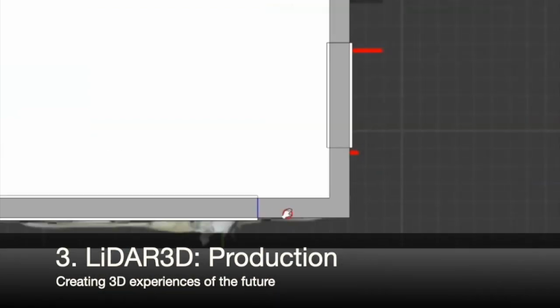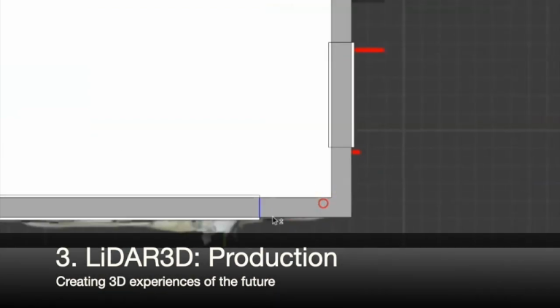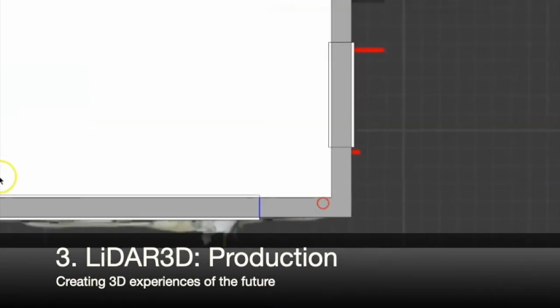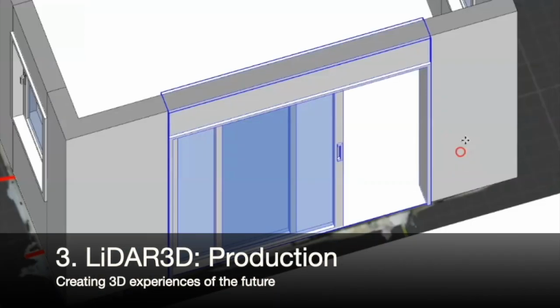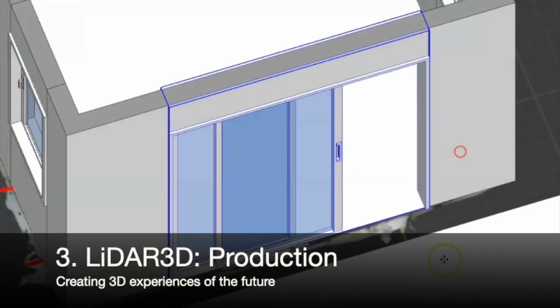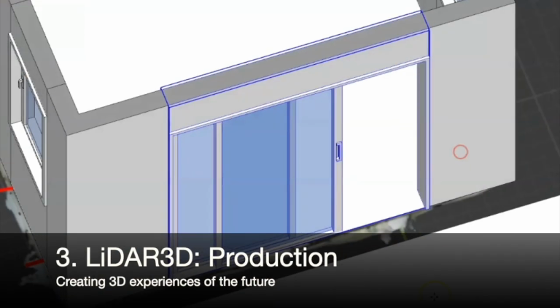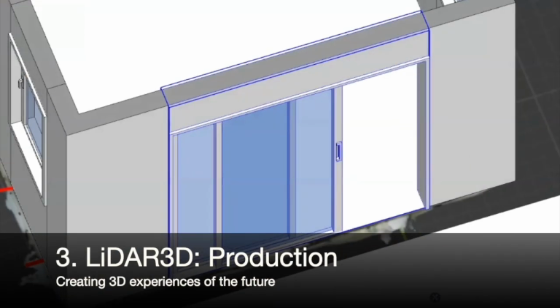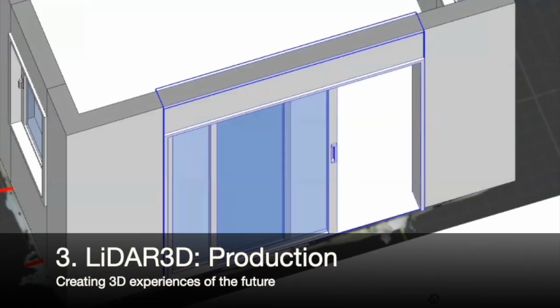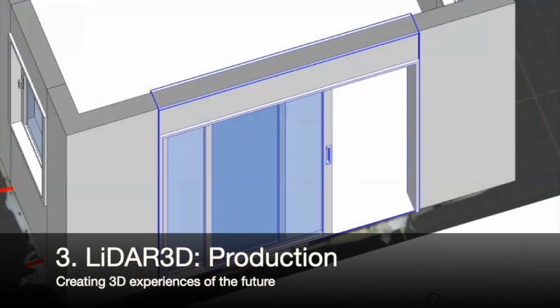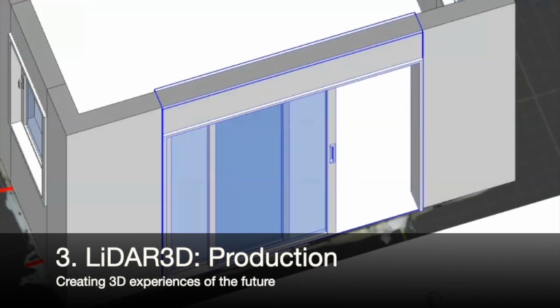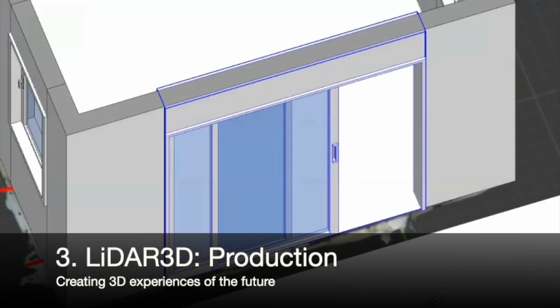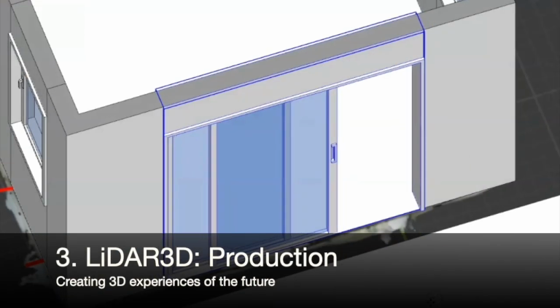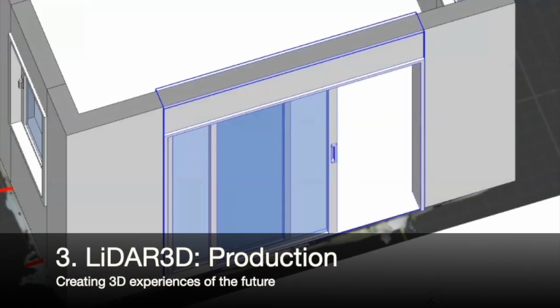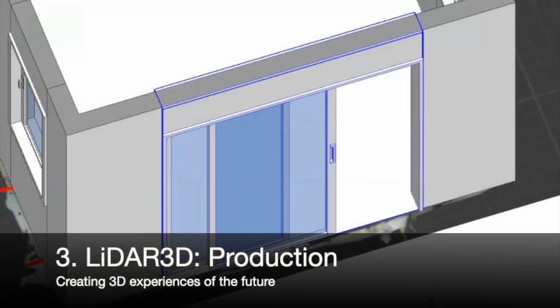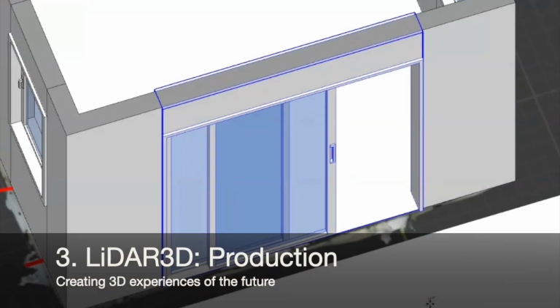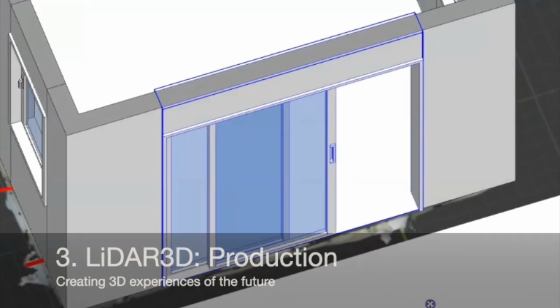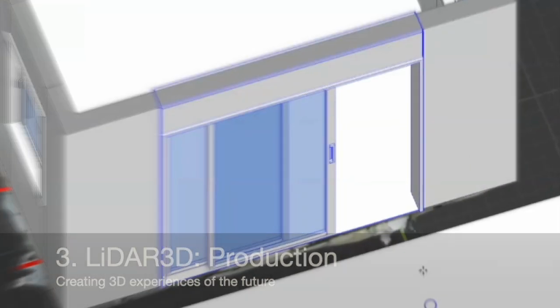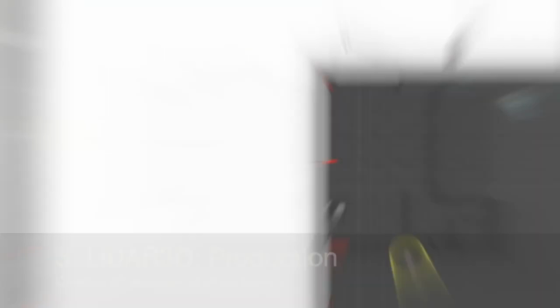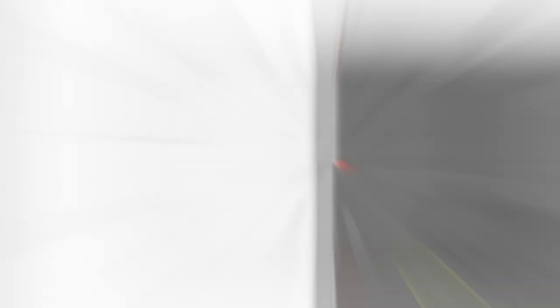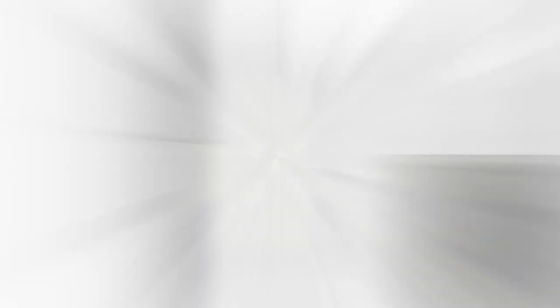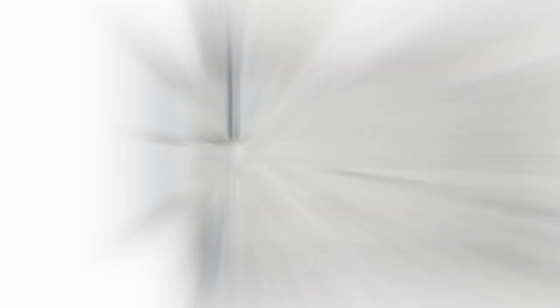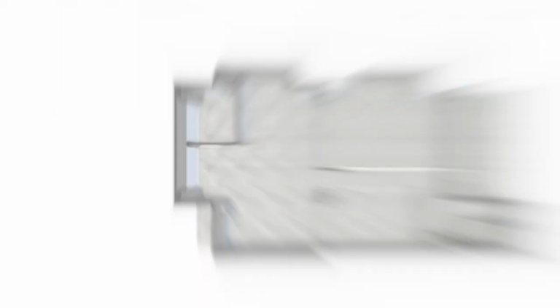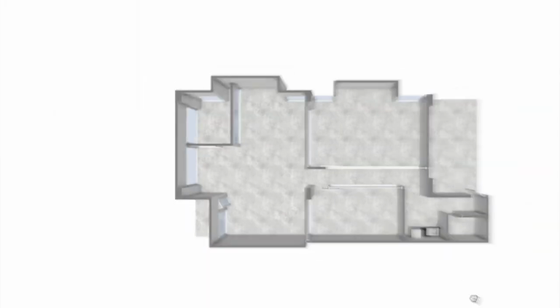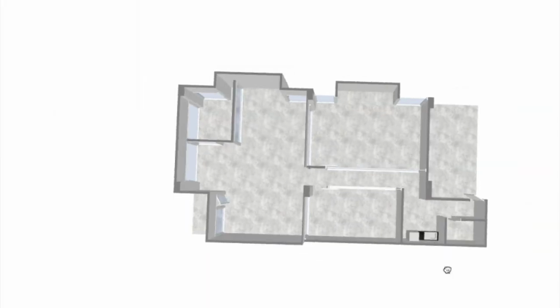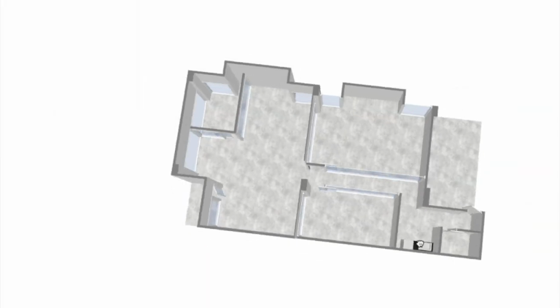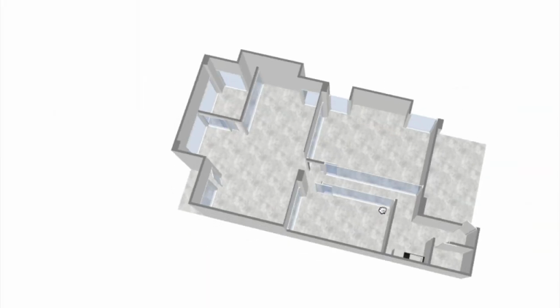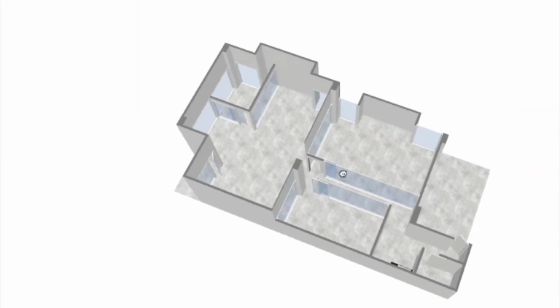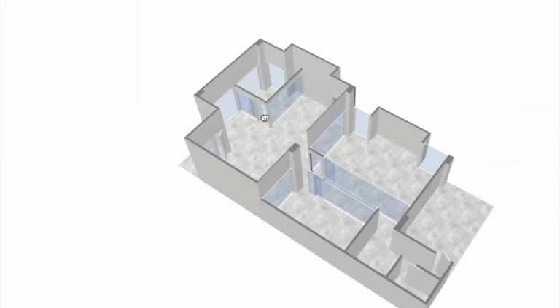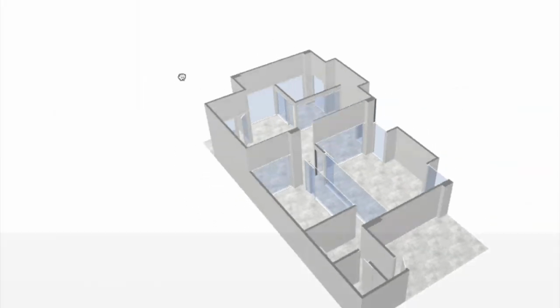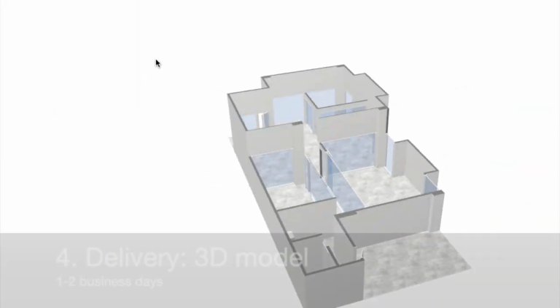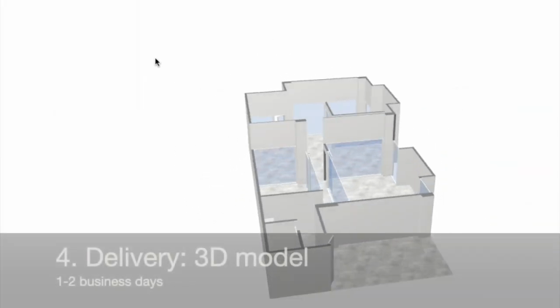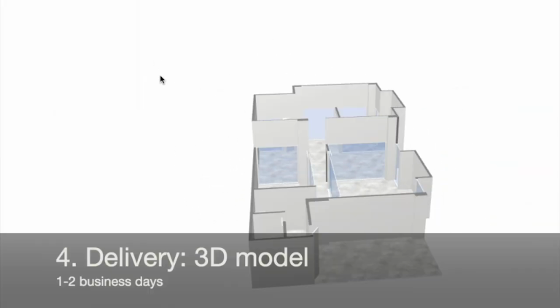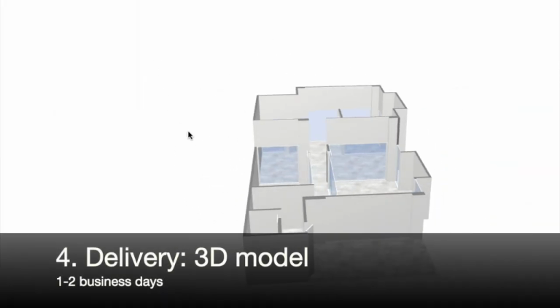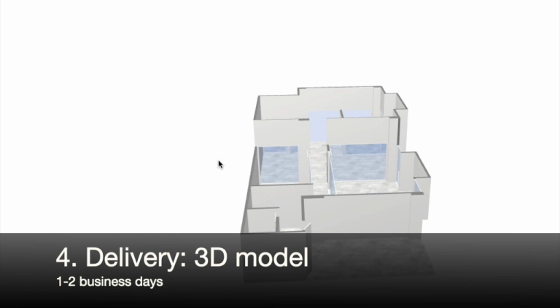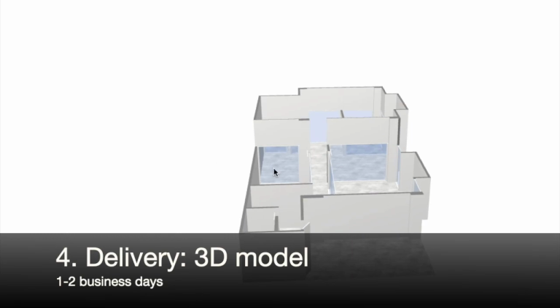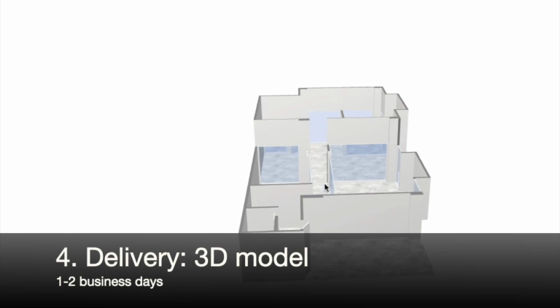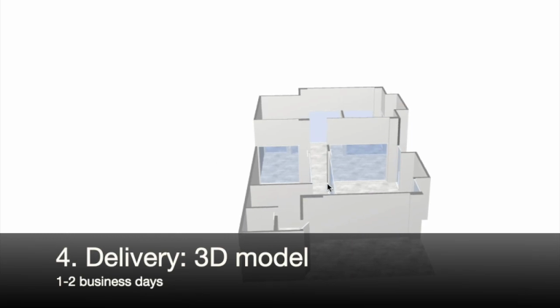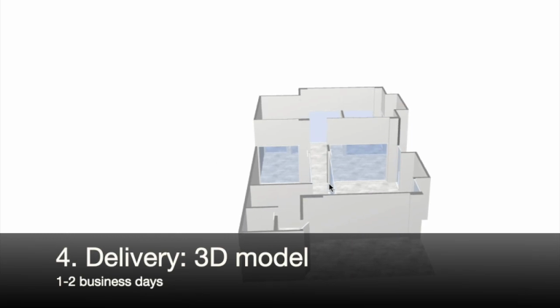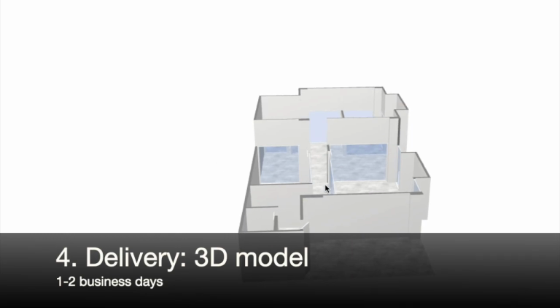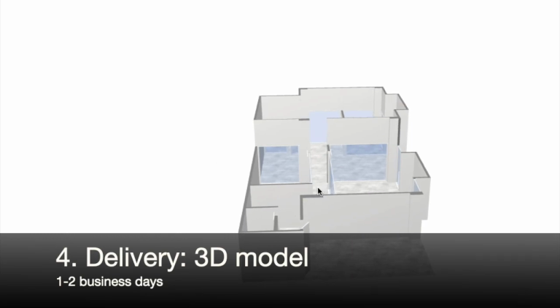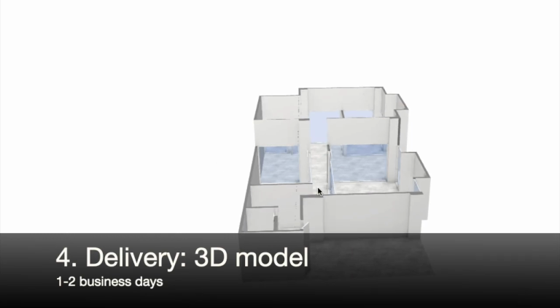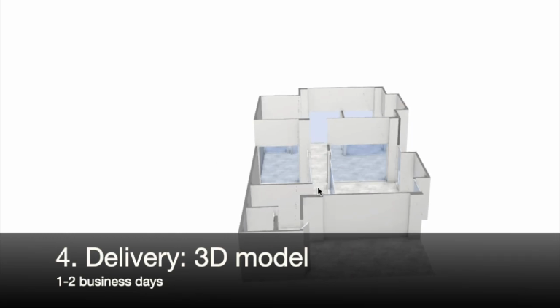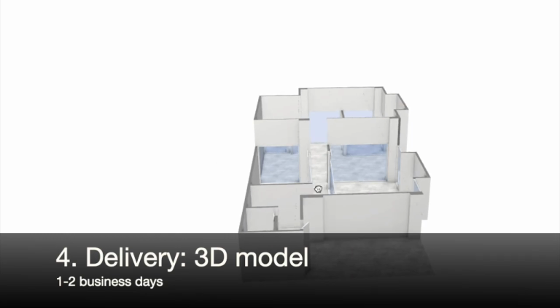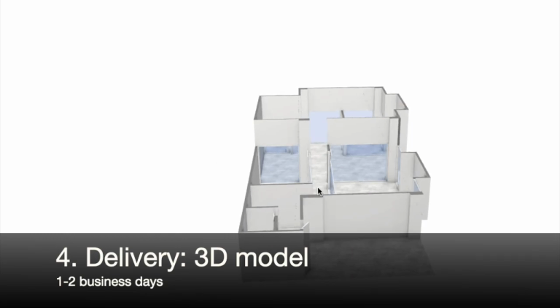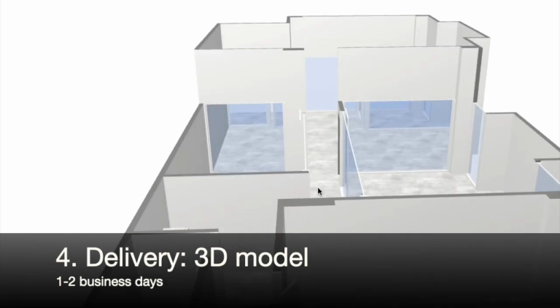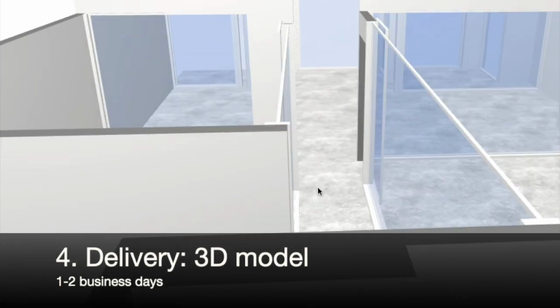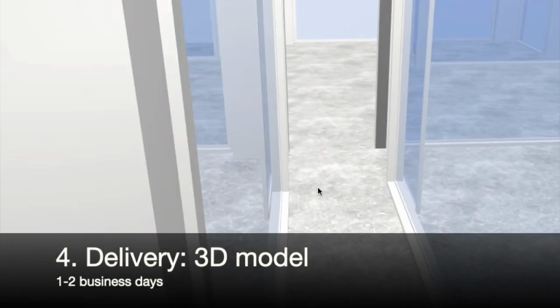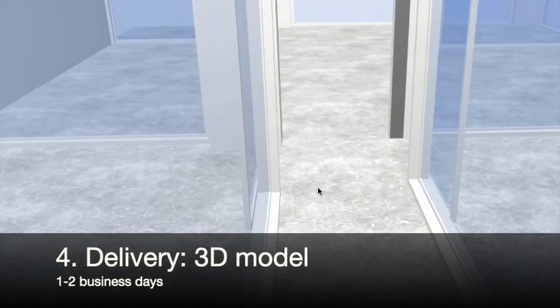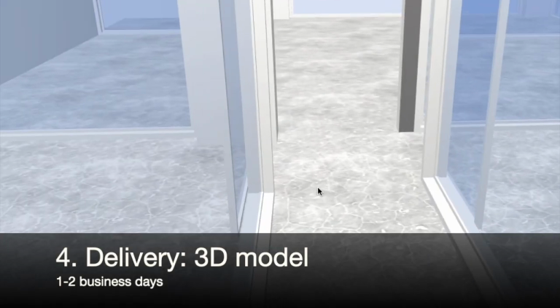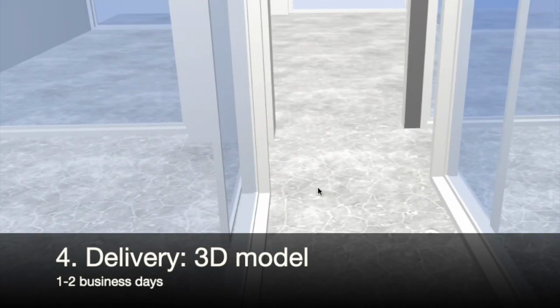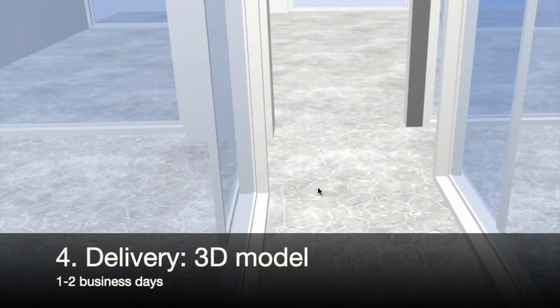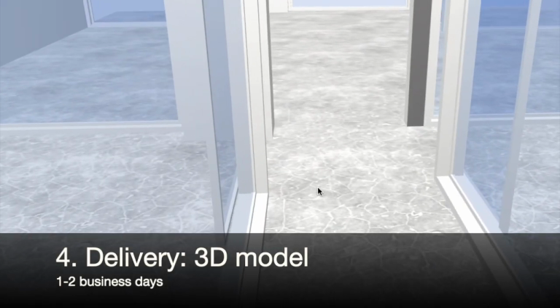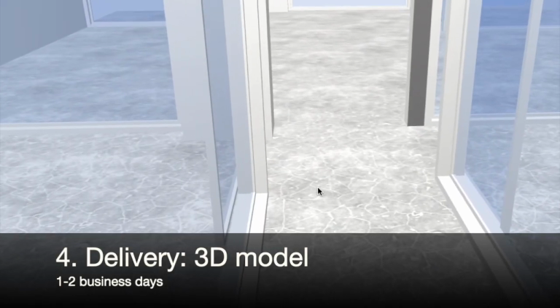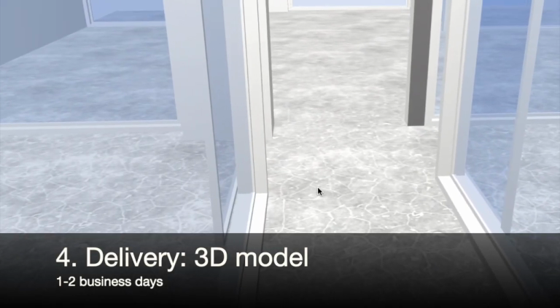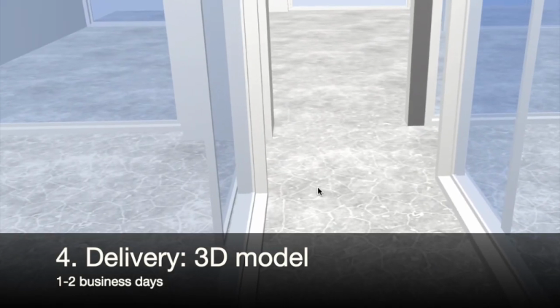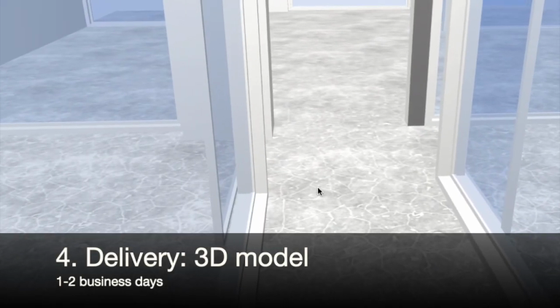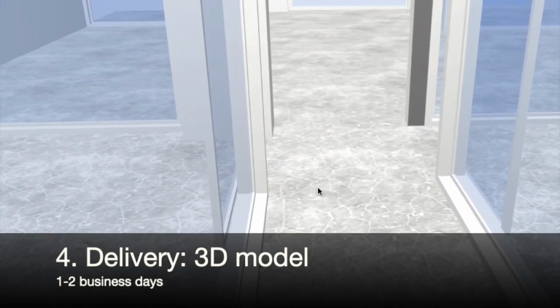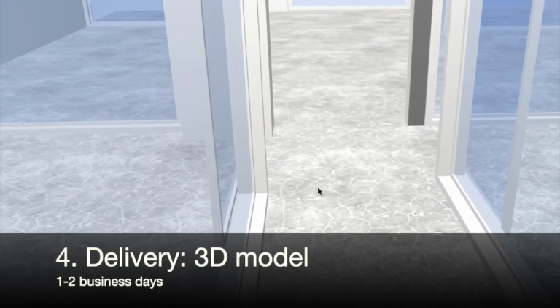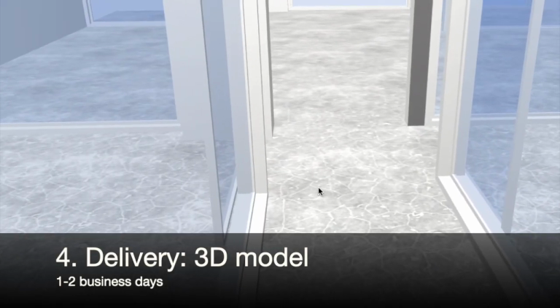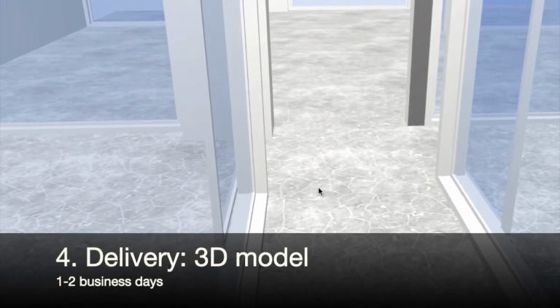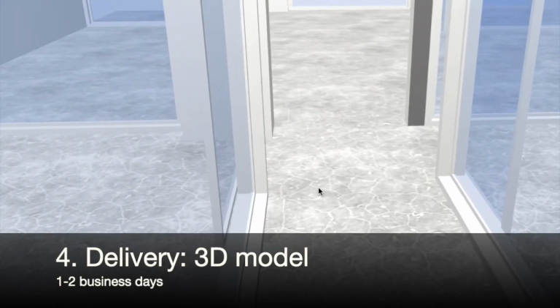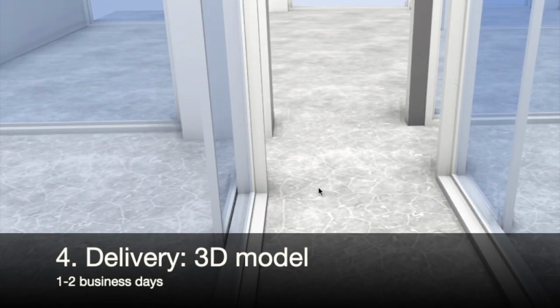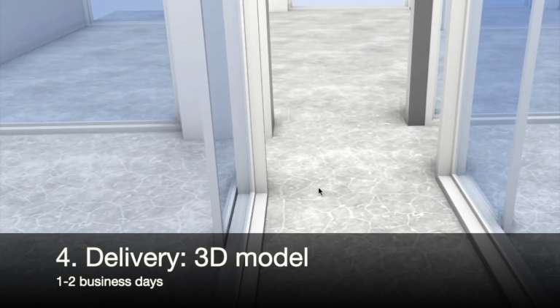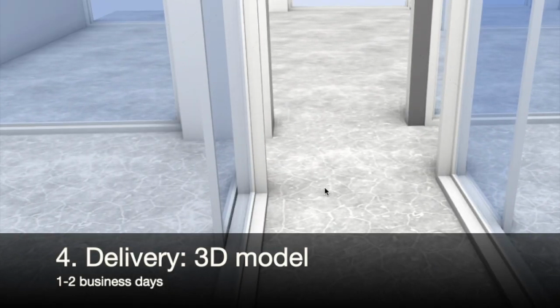Within 1-2 business days, our partner company receives the 3D model that can be shared in multiple ways, including online via the browser.